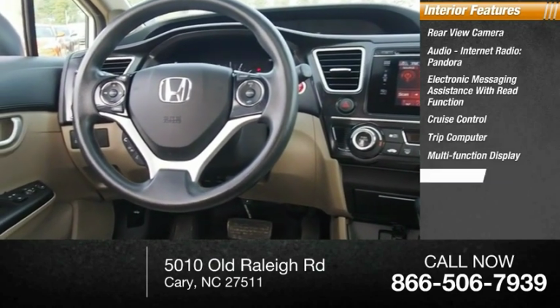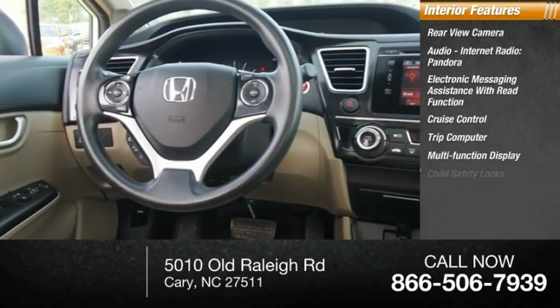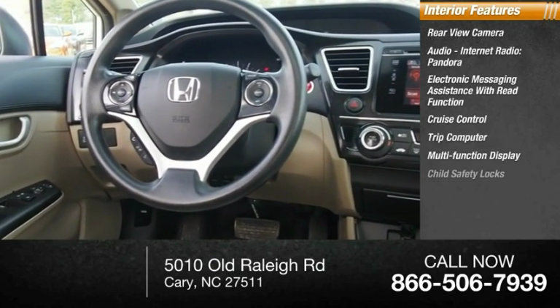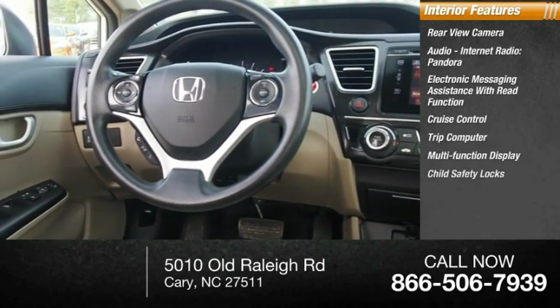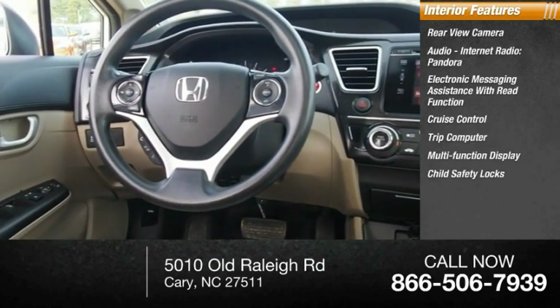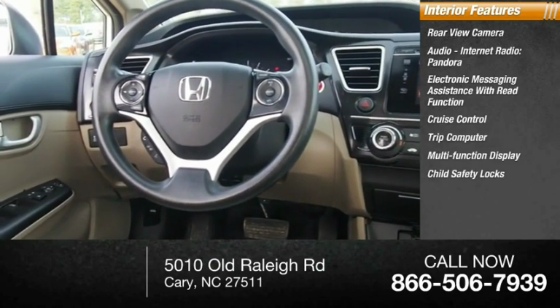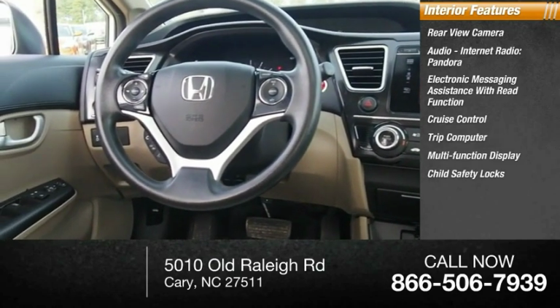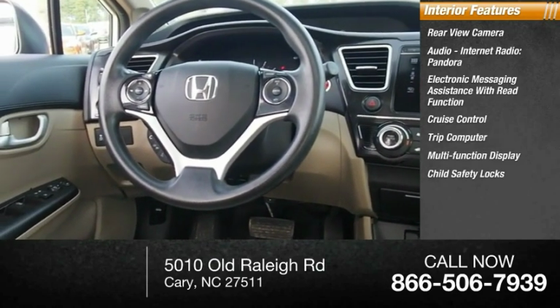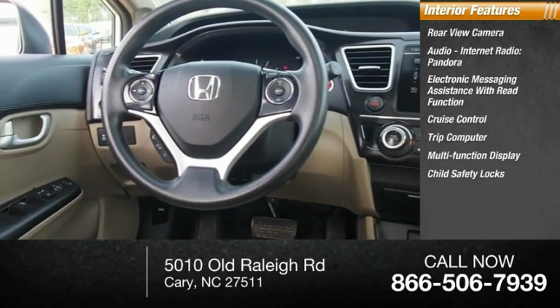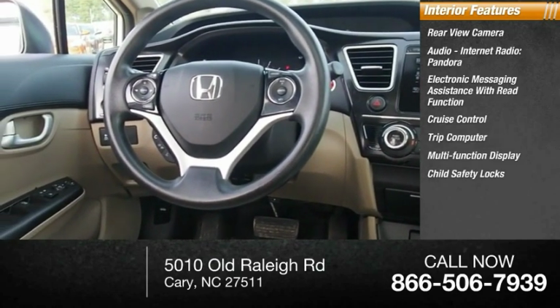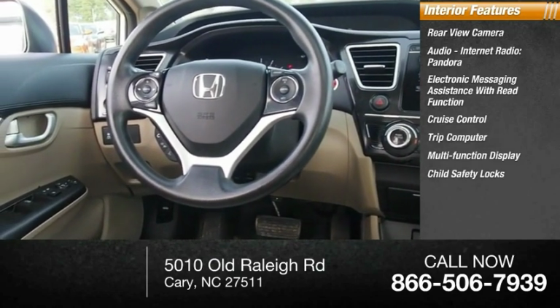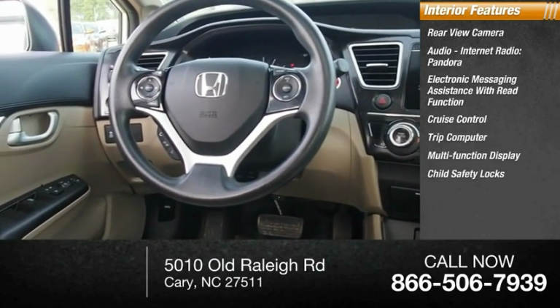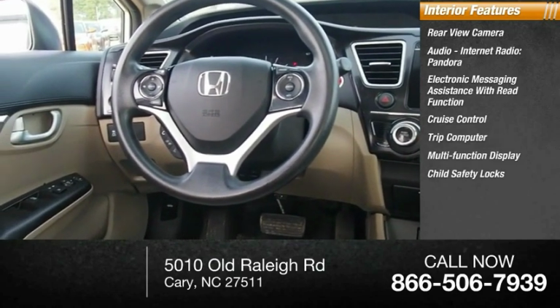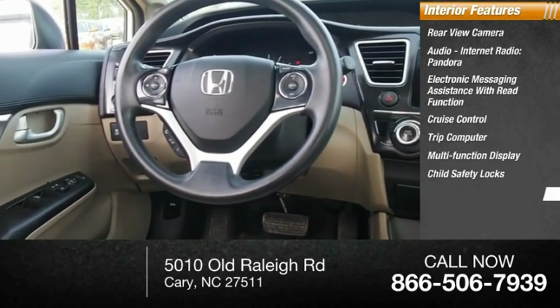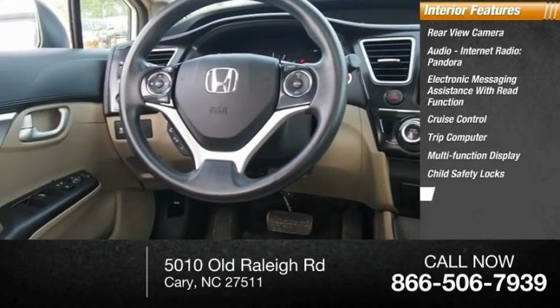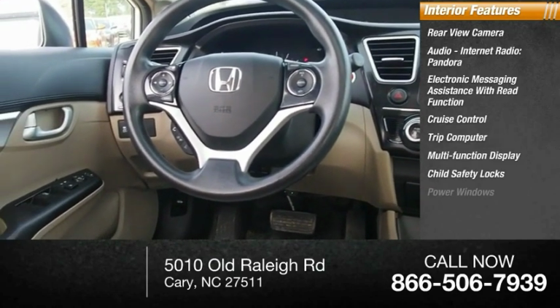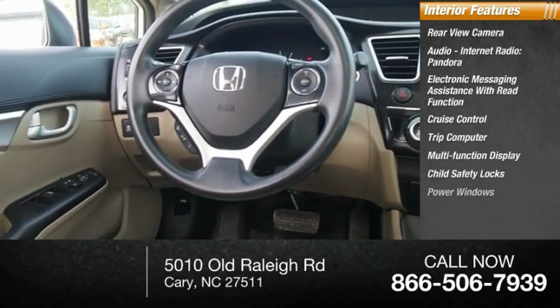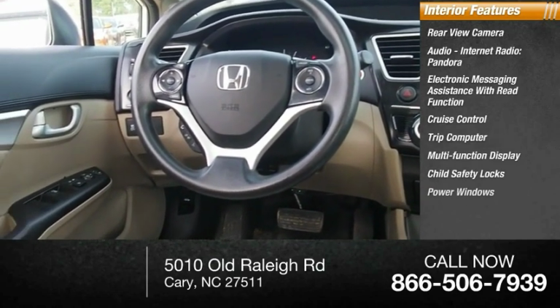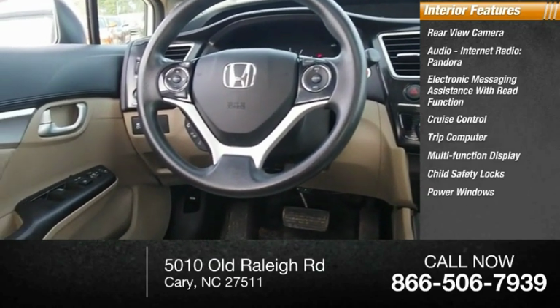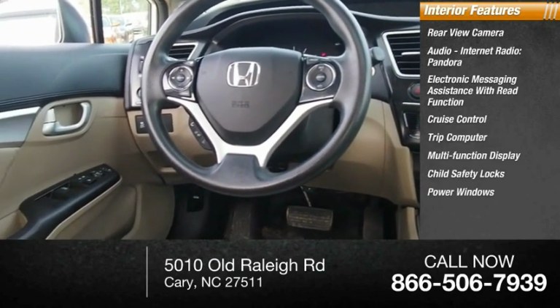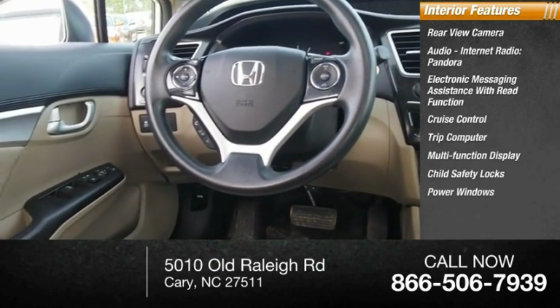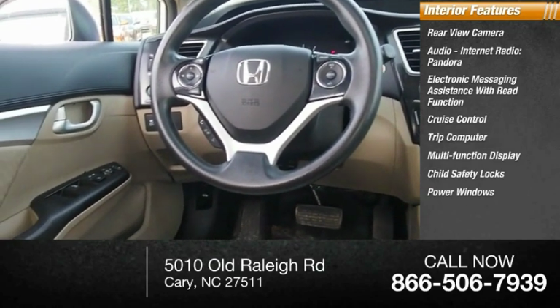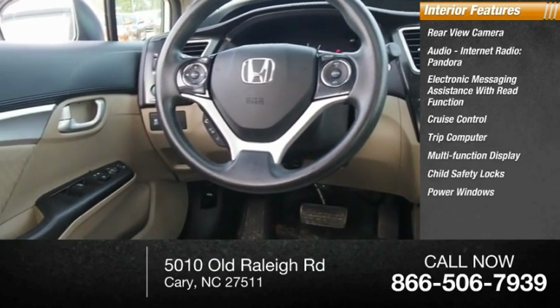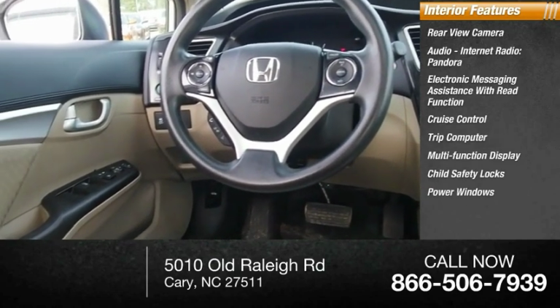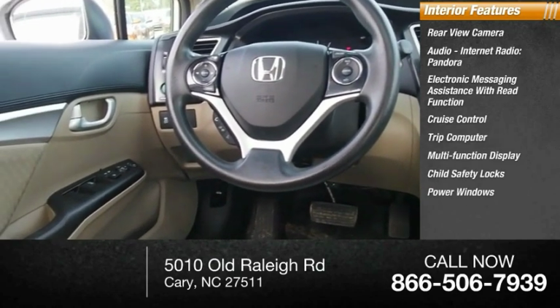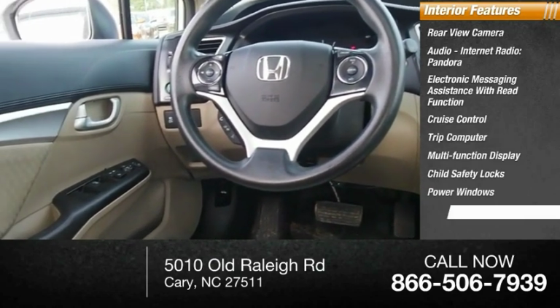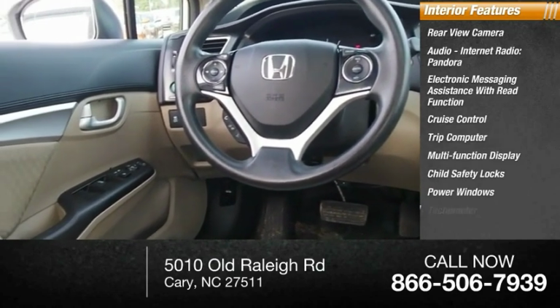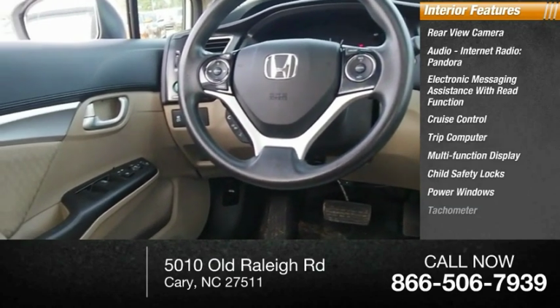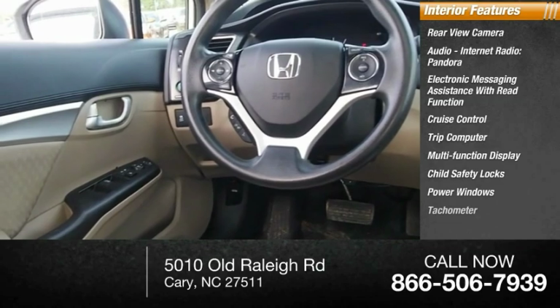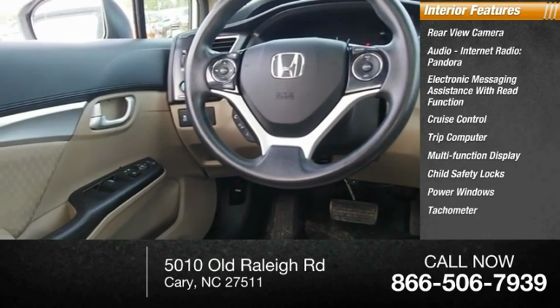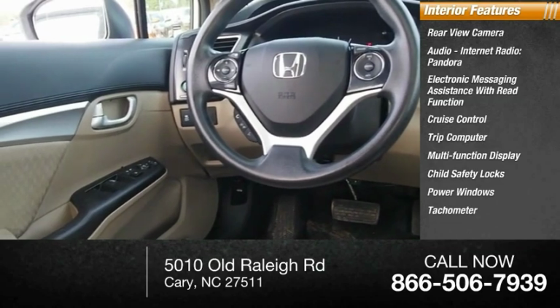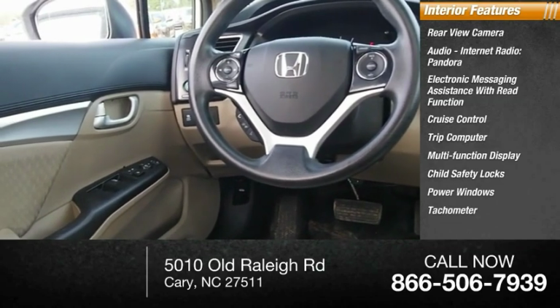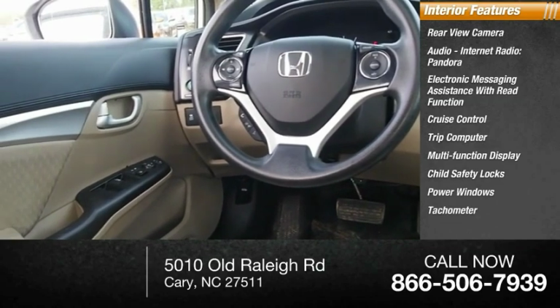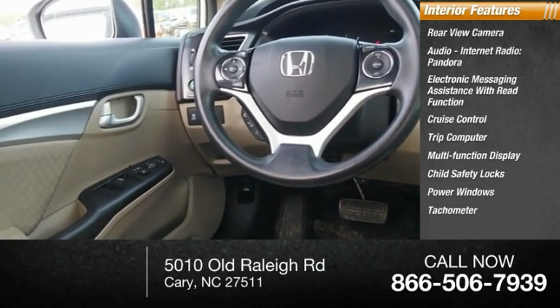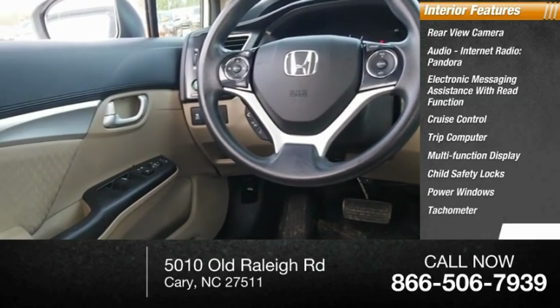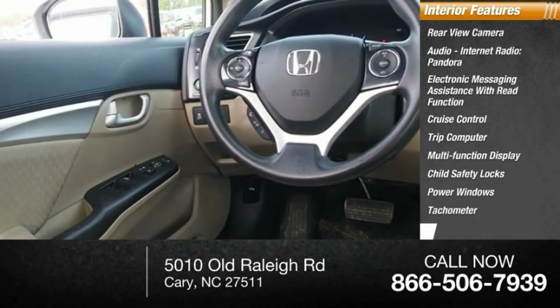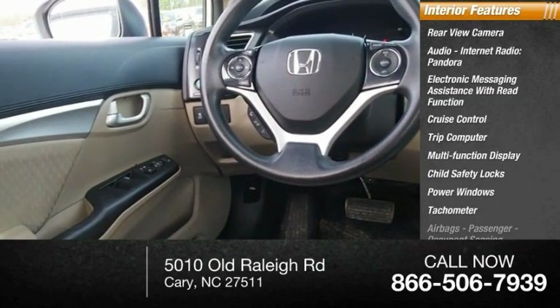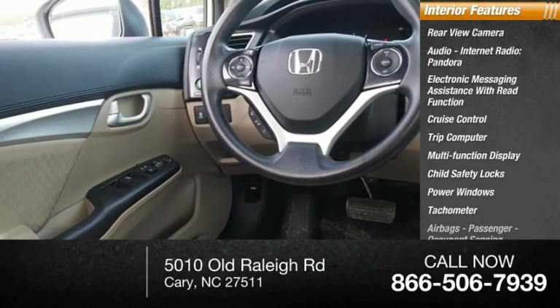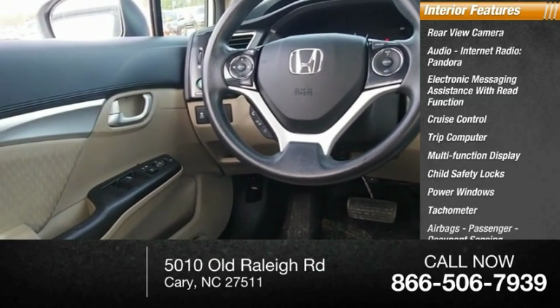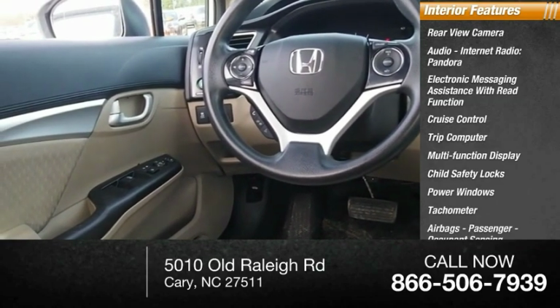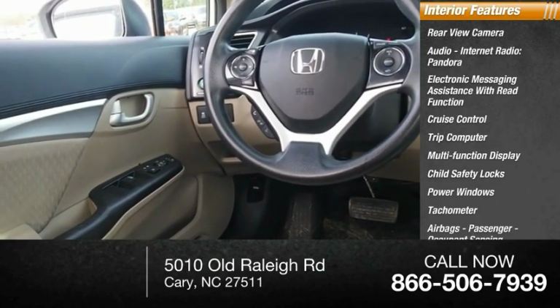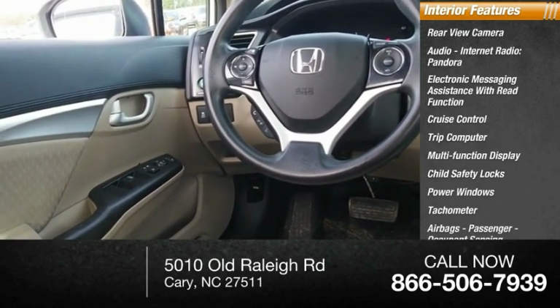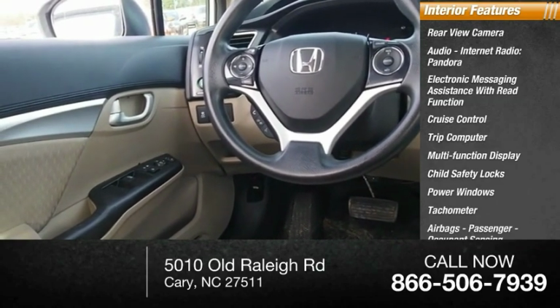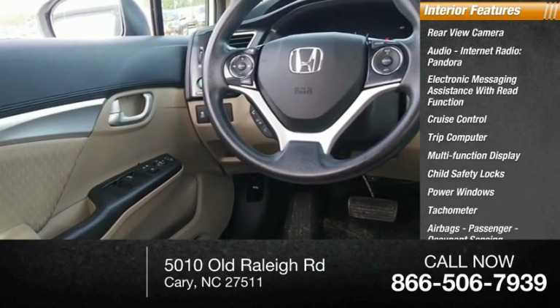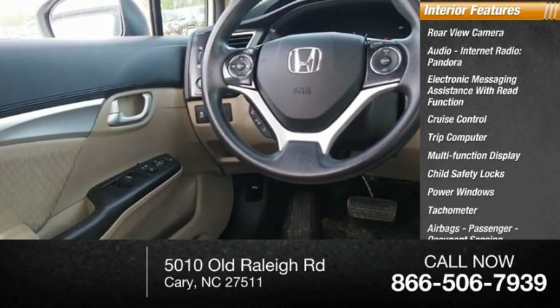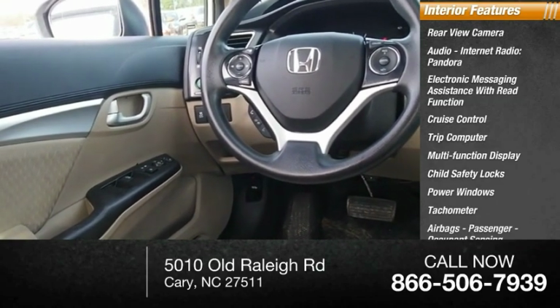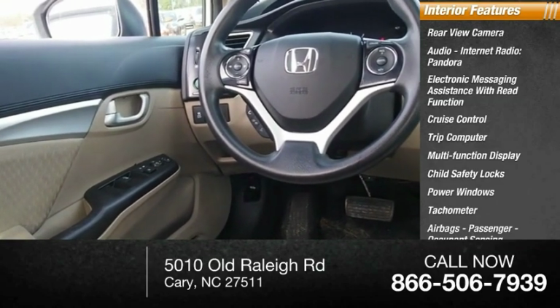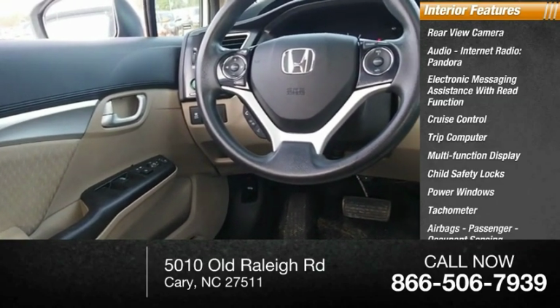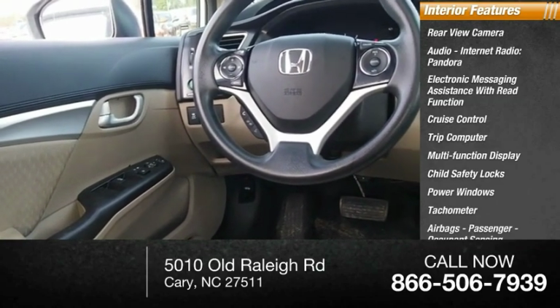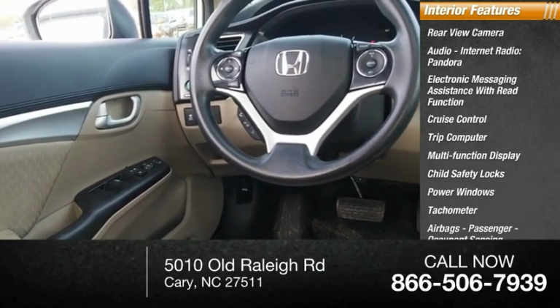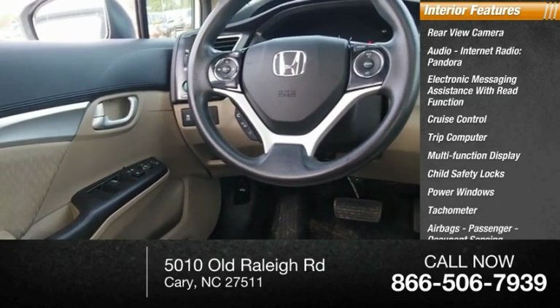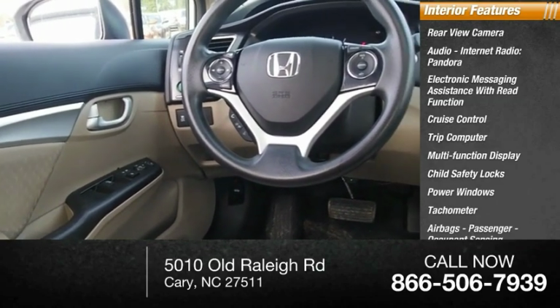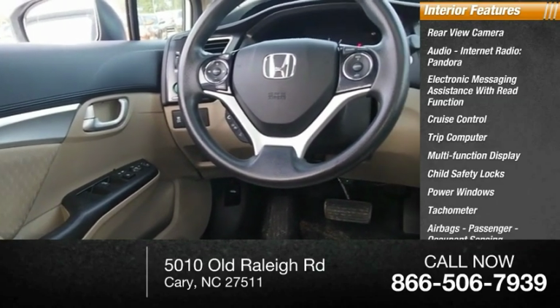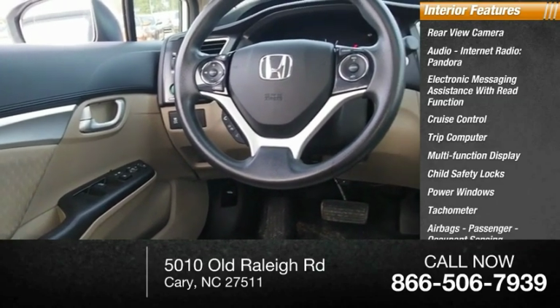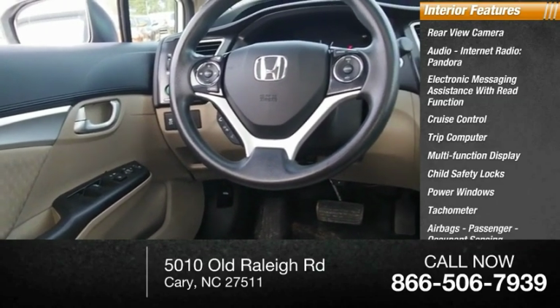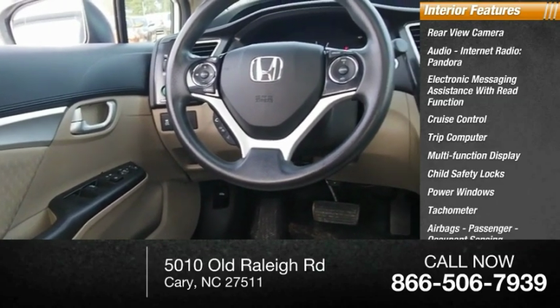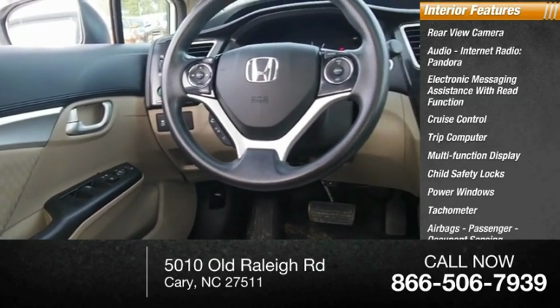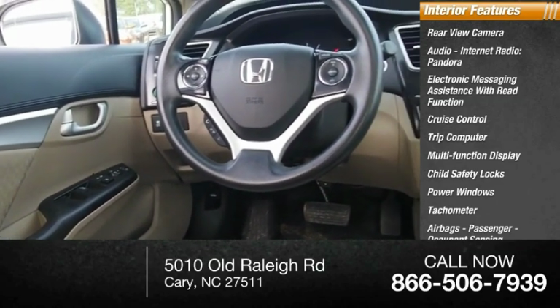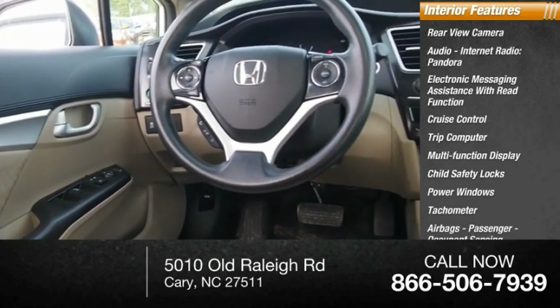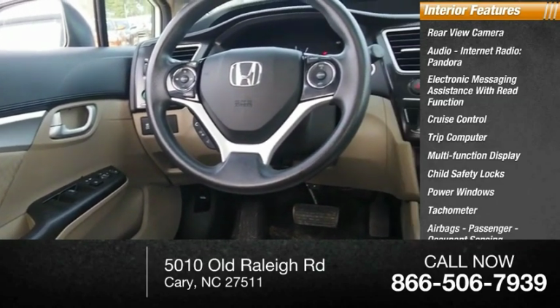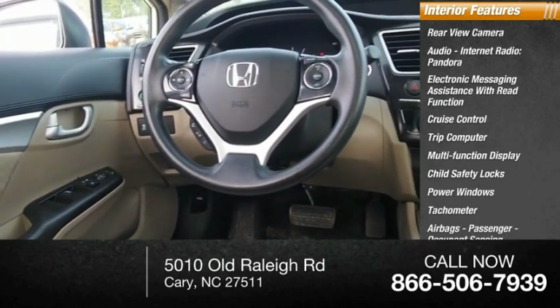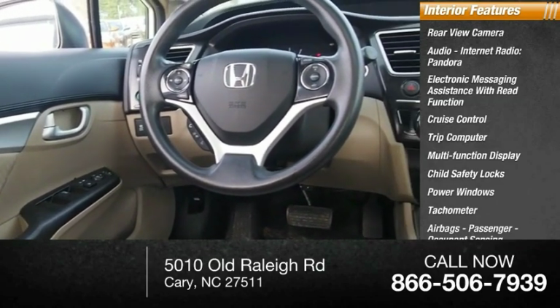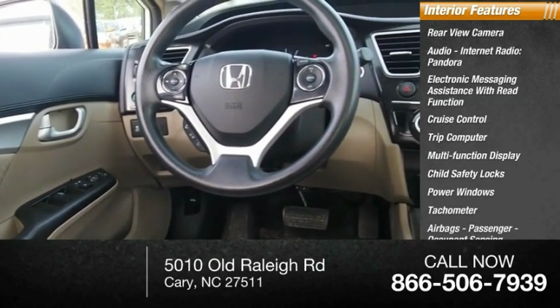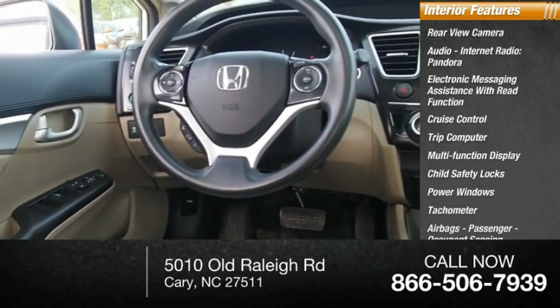Also included are child safety locks, power windows, tachometer, airbags, passenger occupant sensing deactivation.